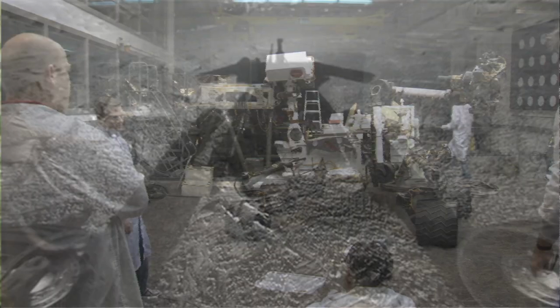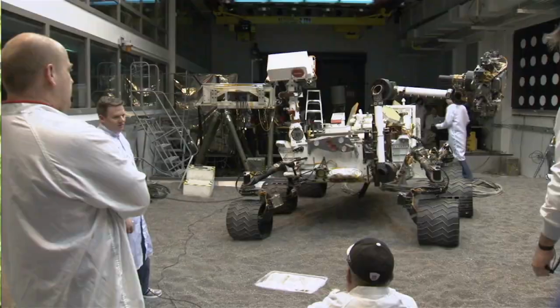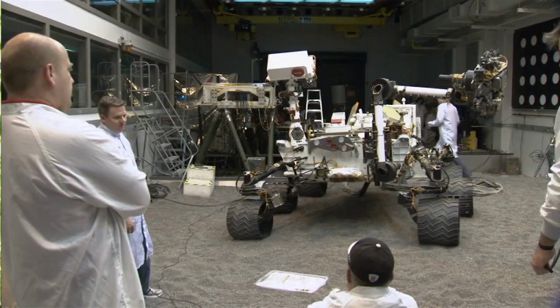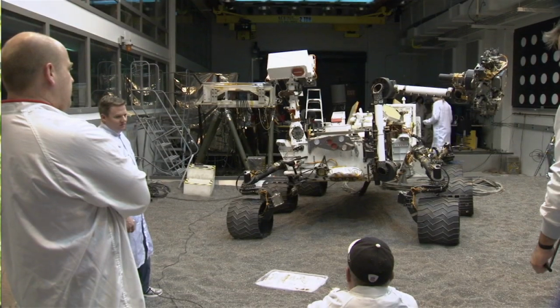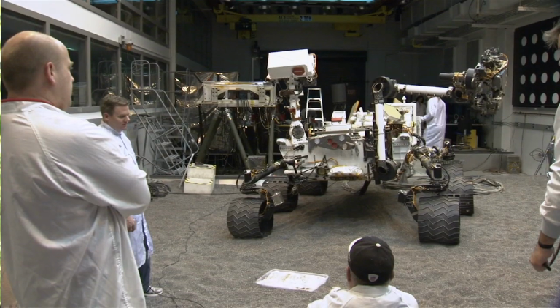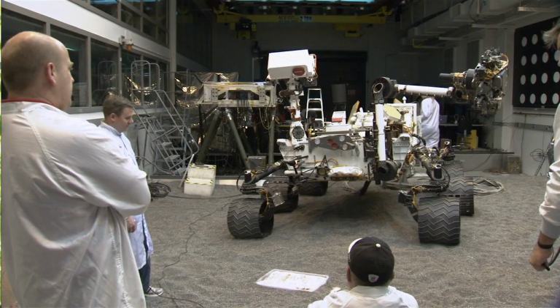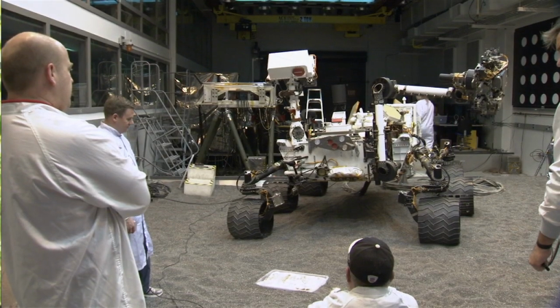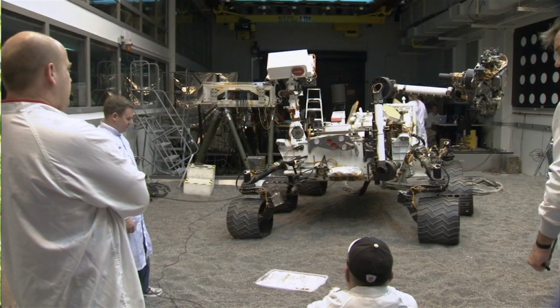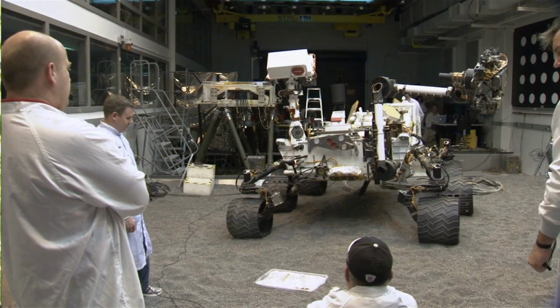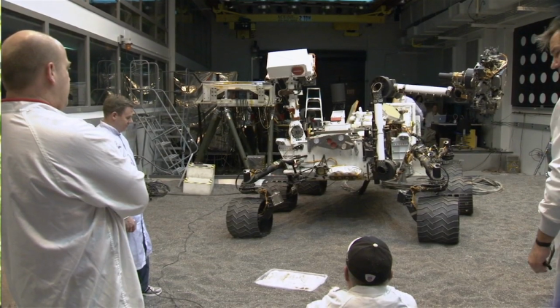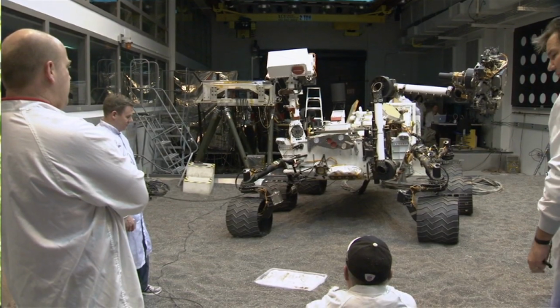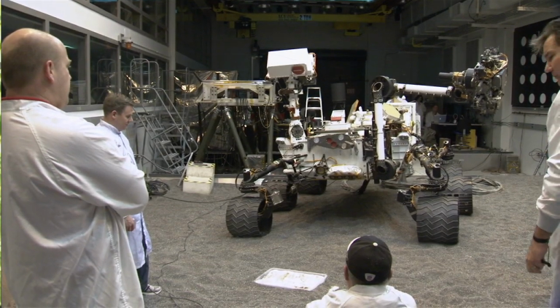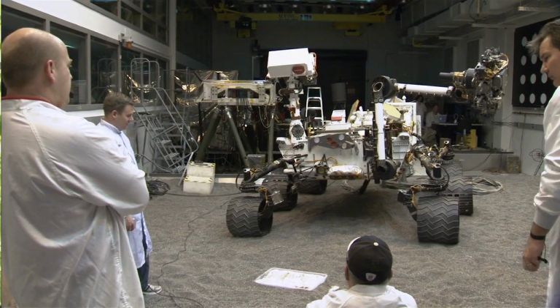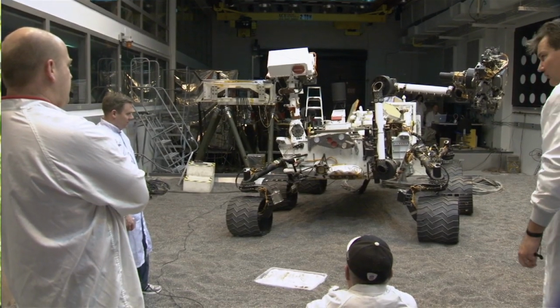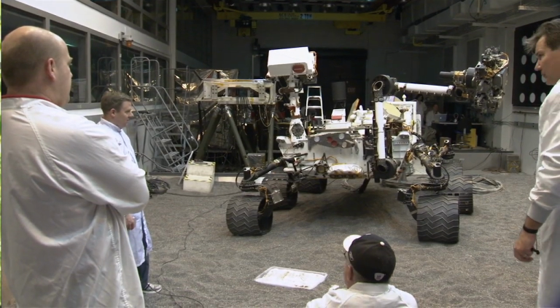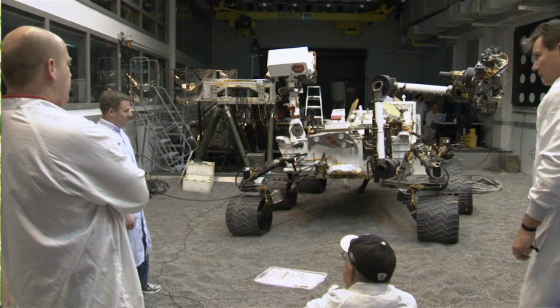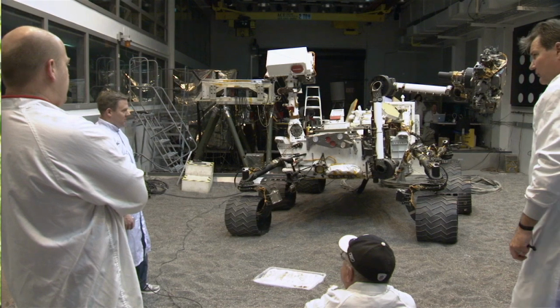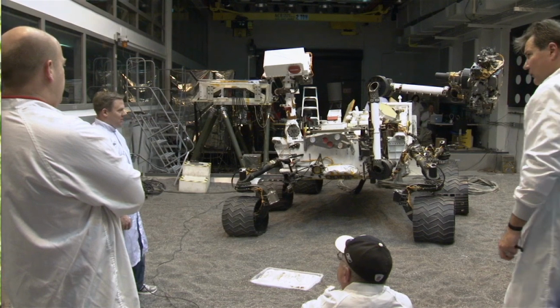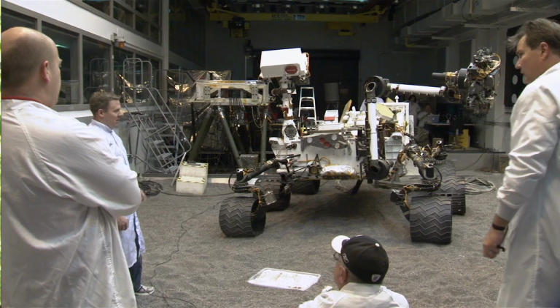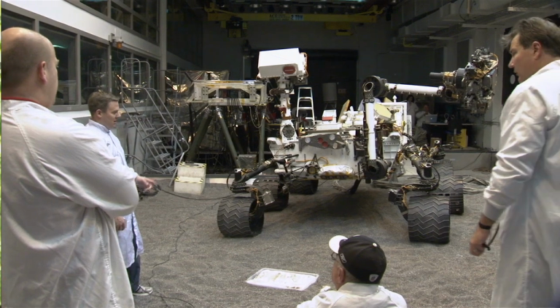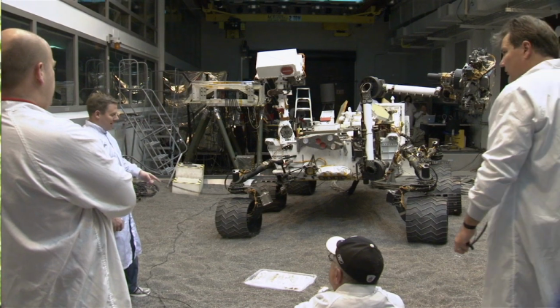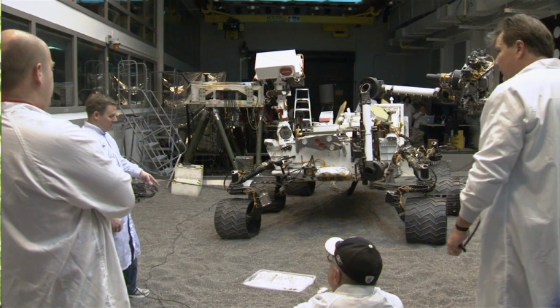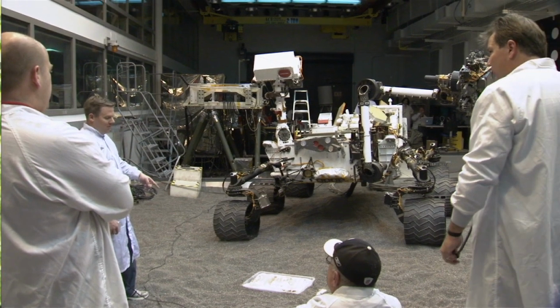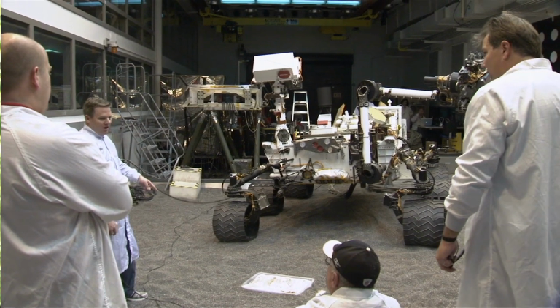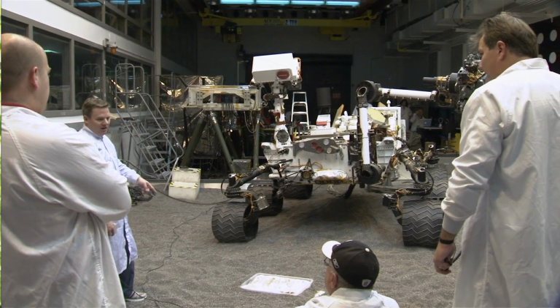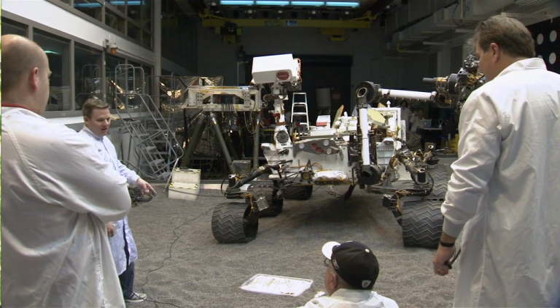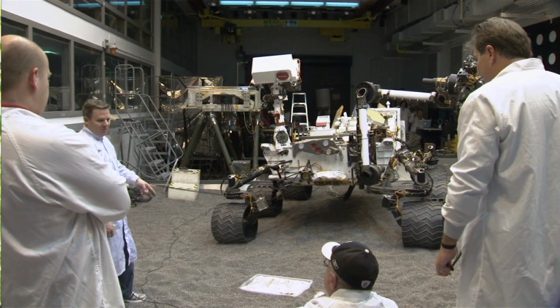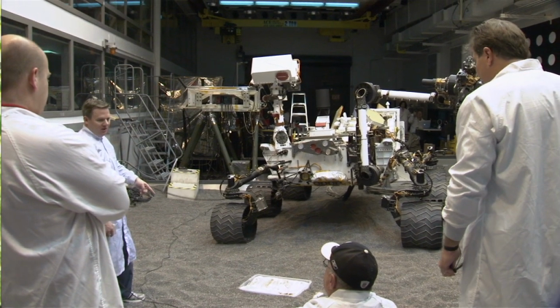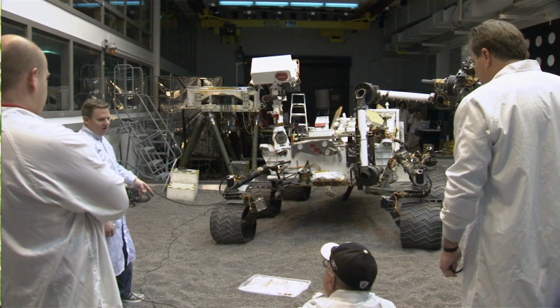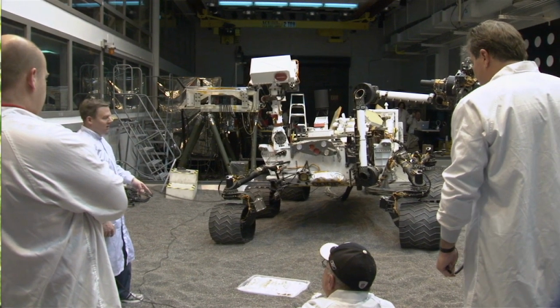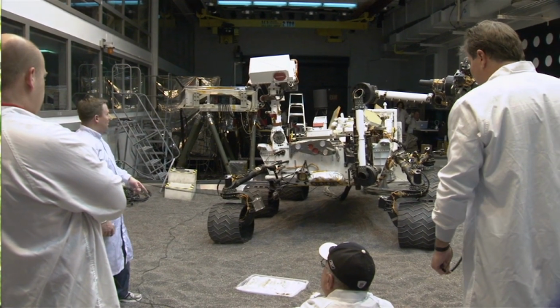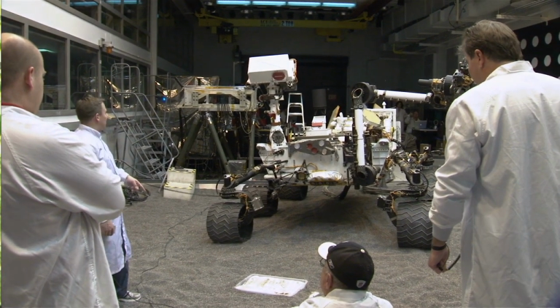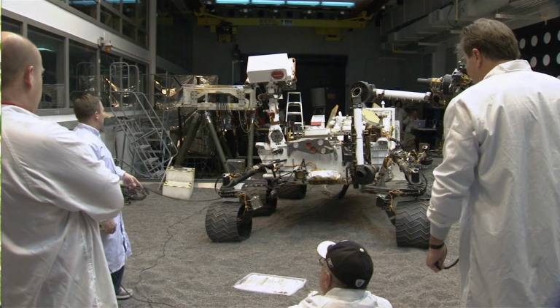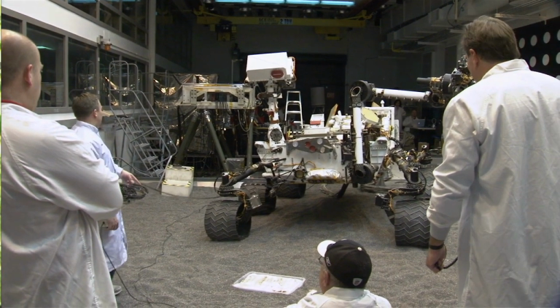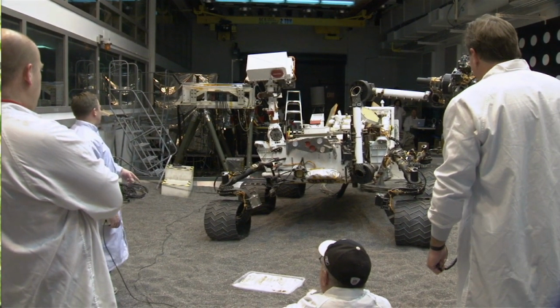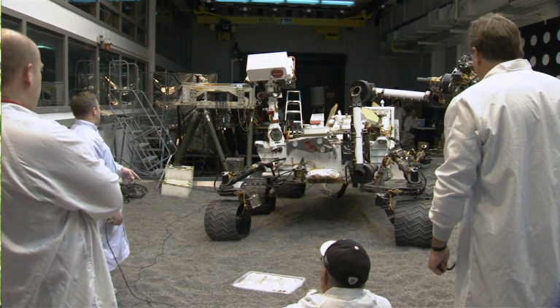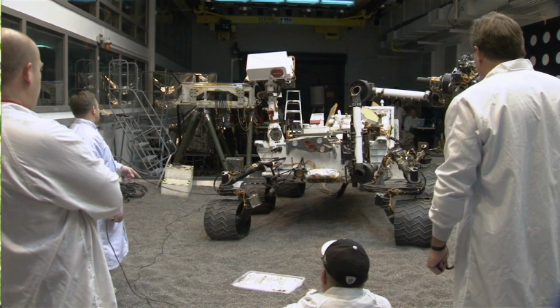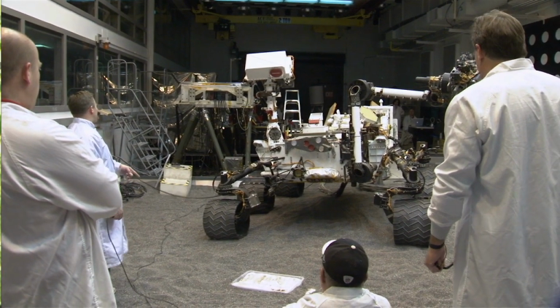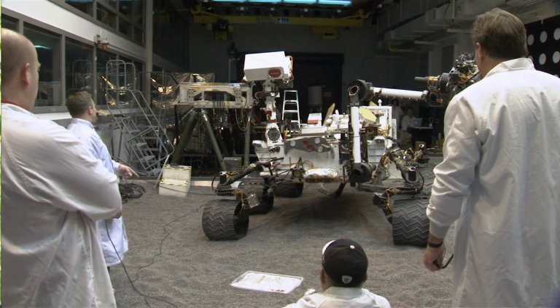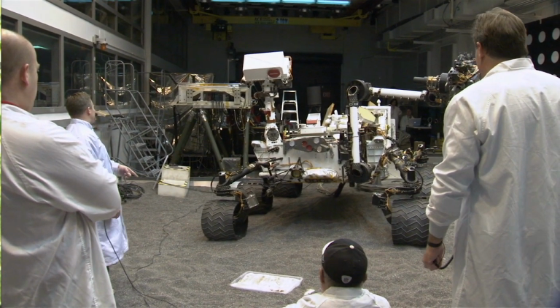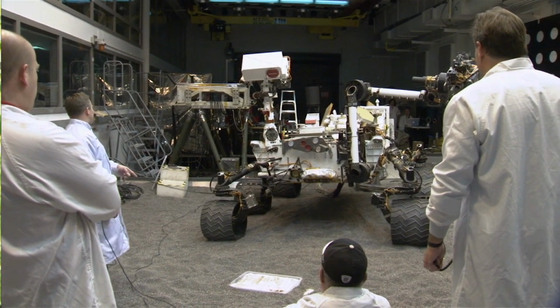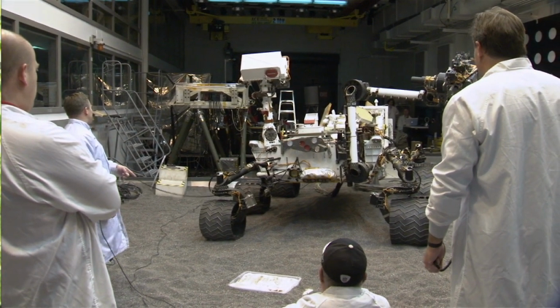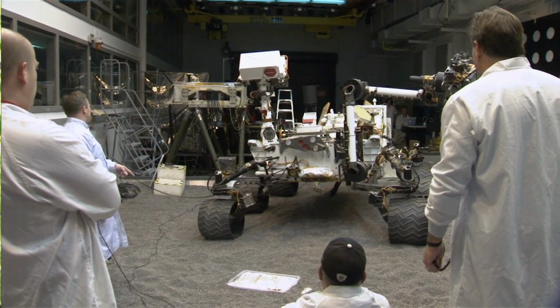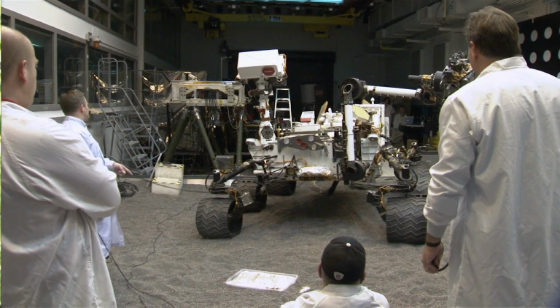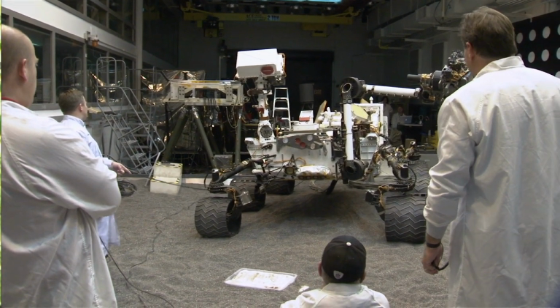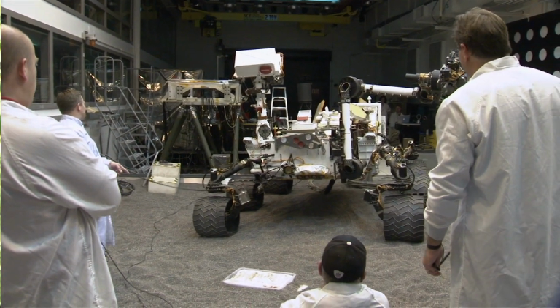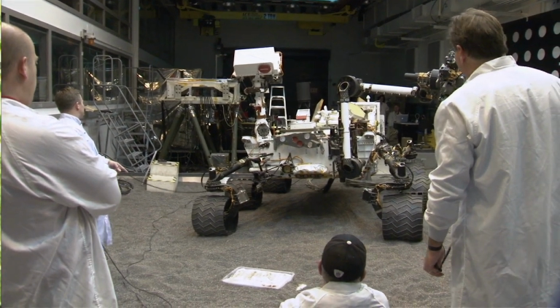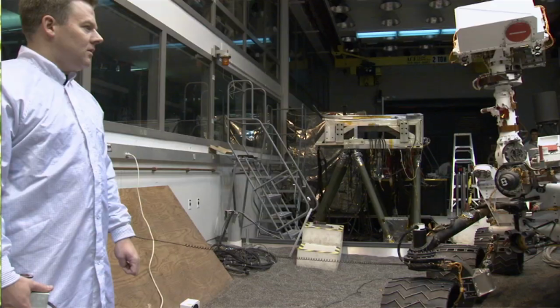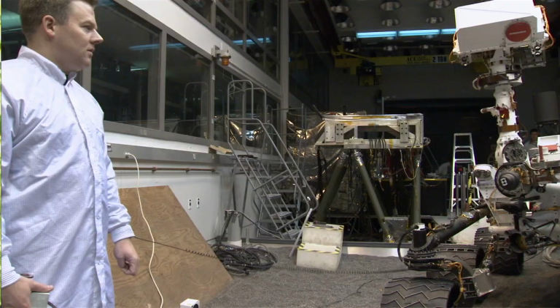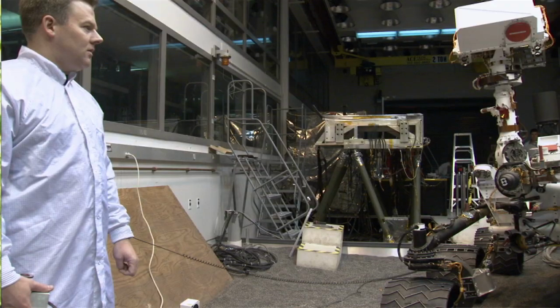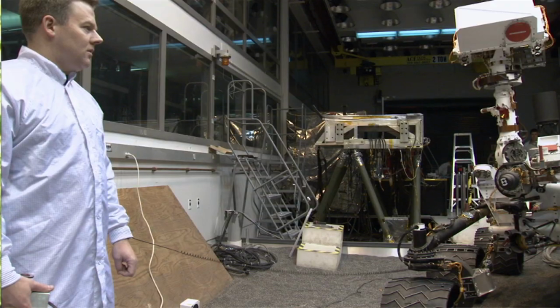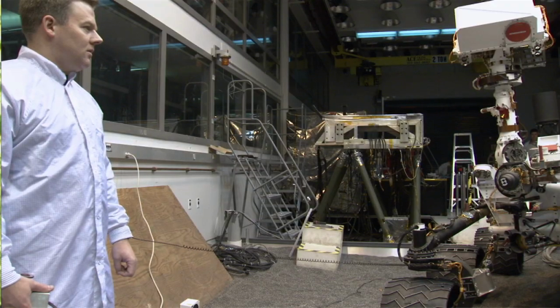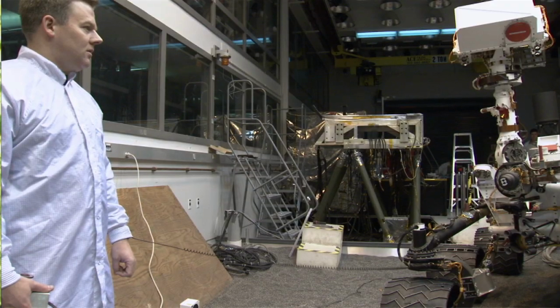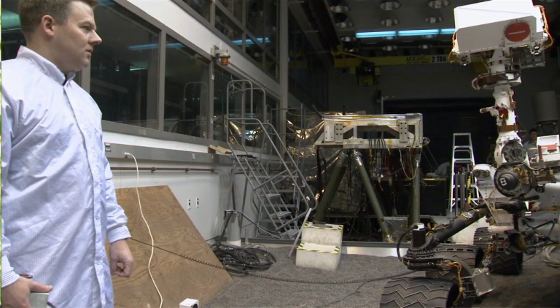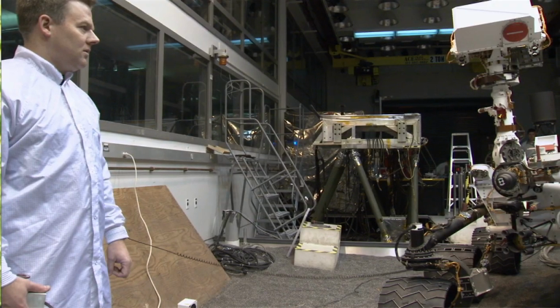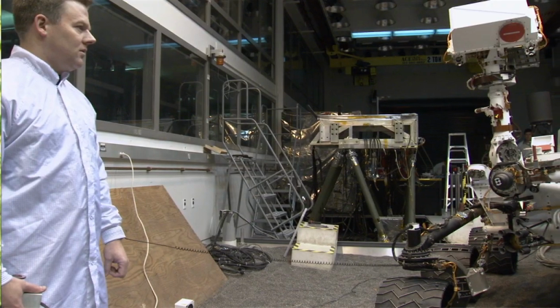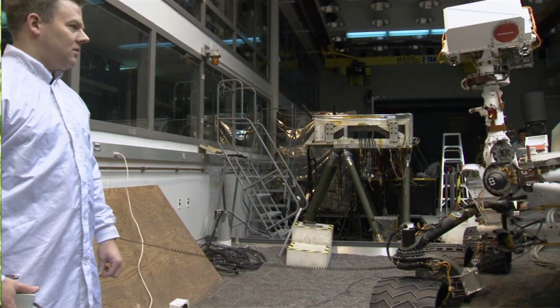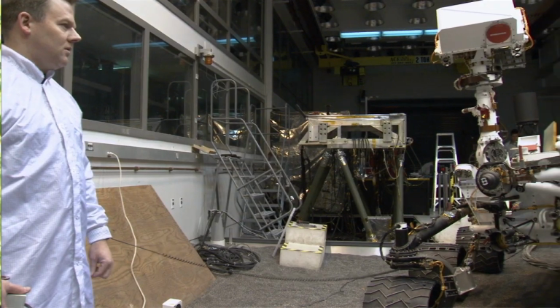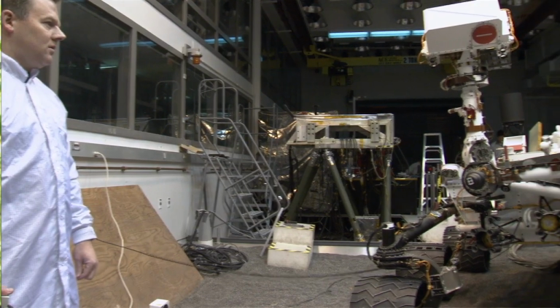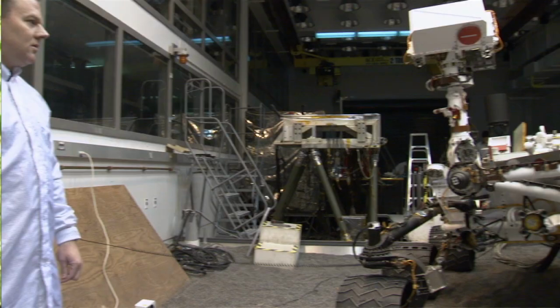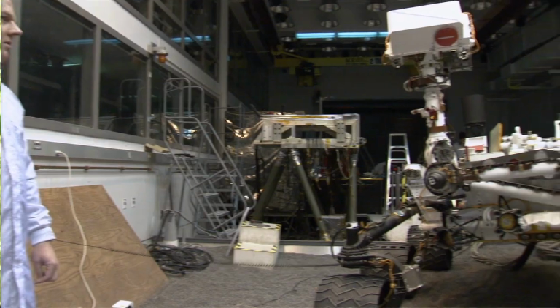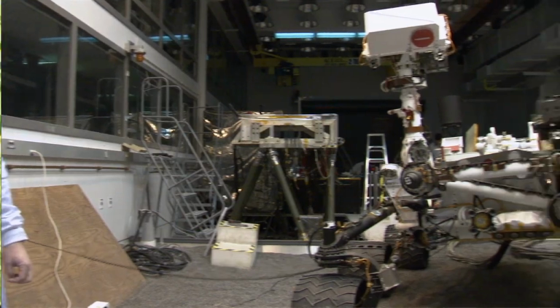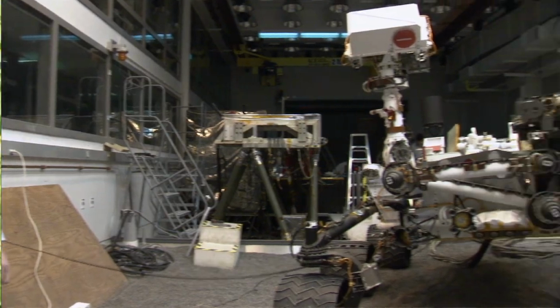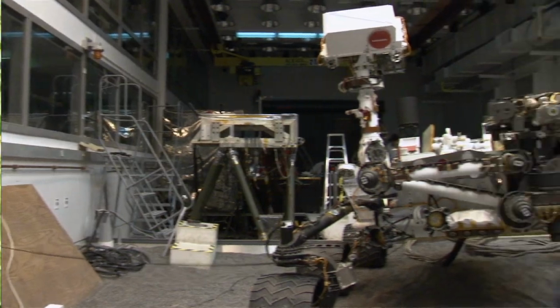Spacecraft are designed here, and they're typically built by many other subcontractors across the country, but they're designed and tested here at JPL.